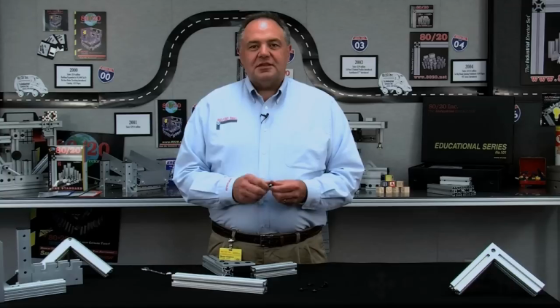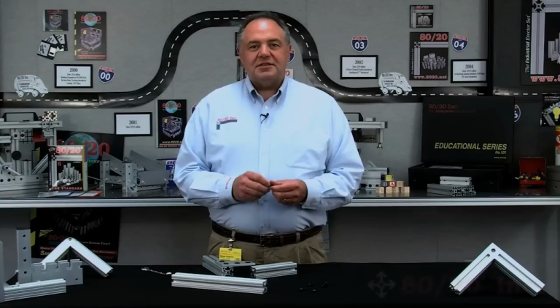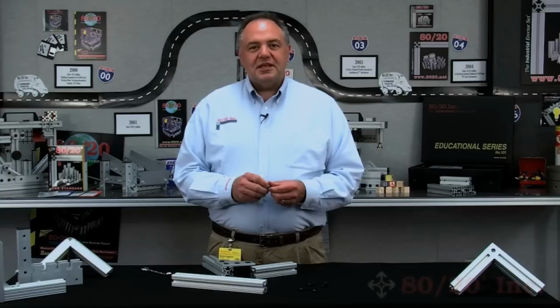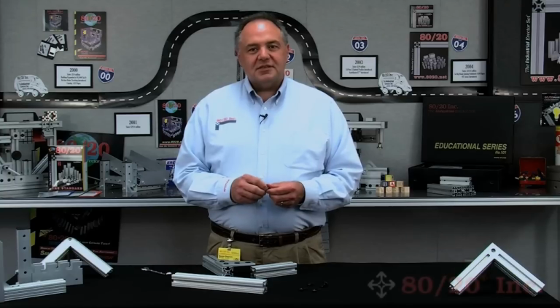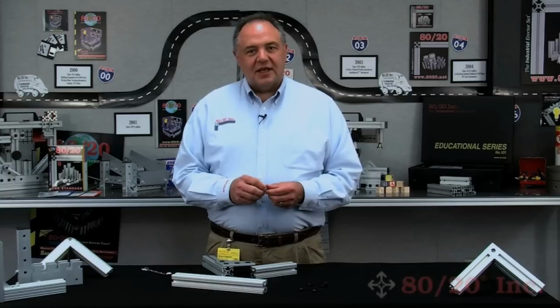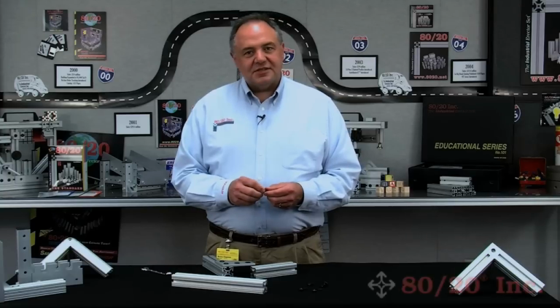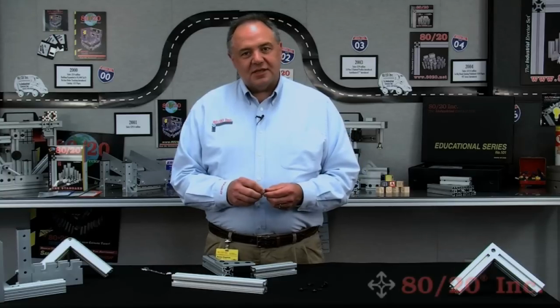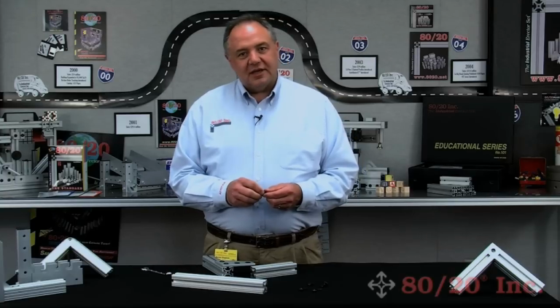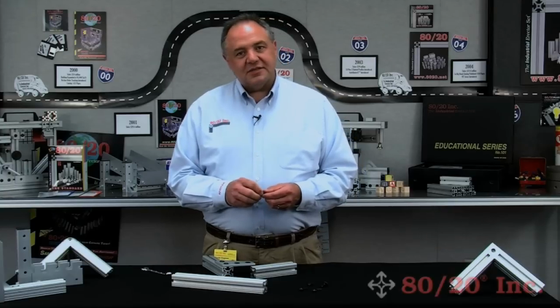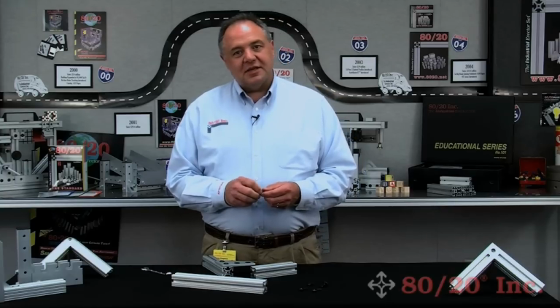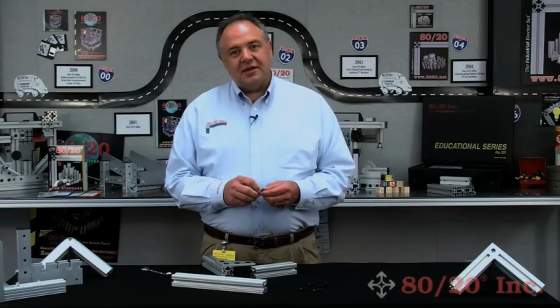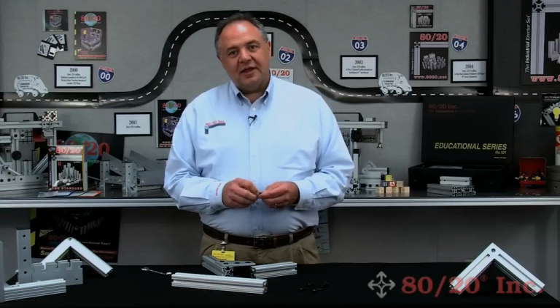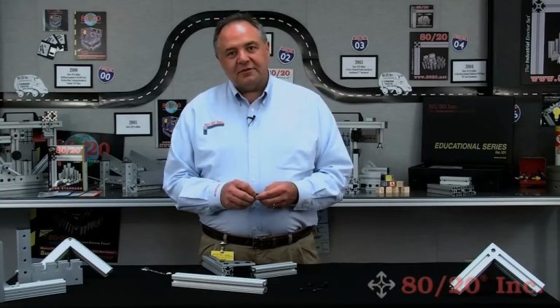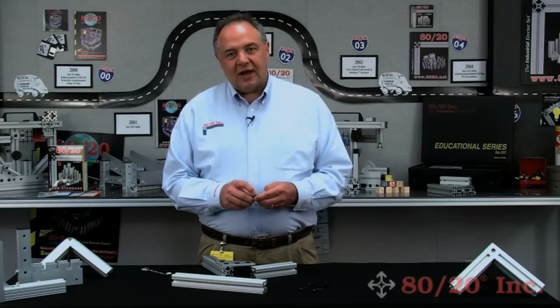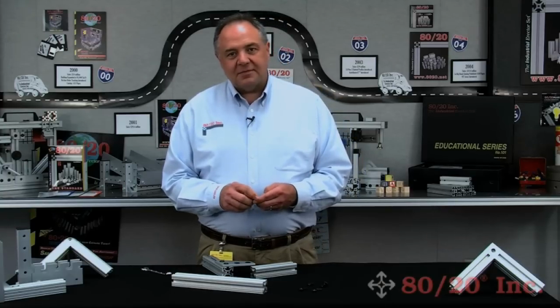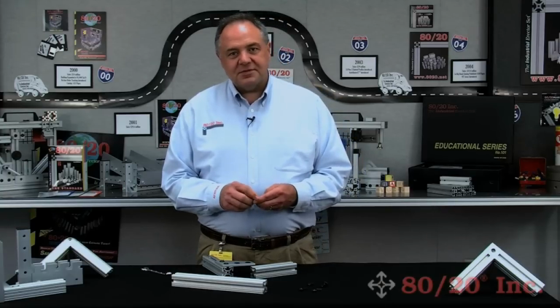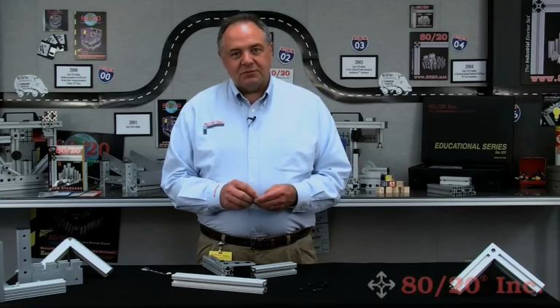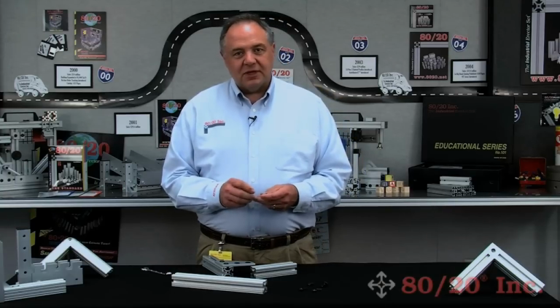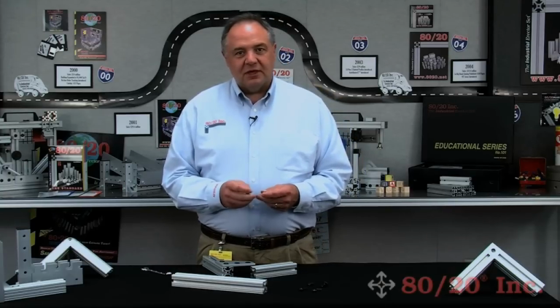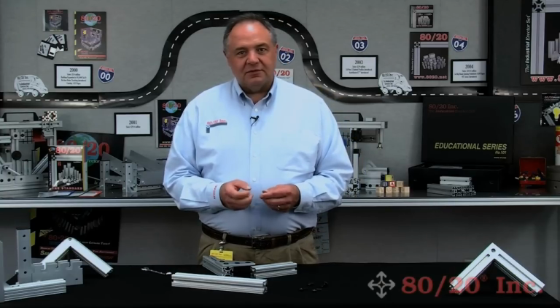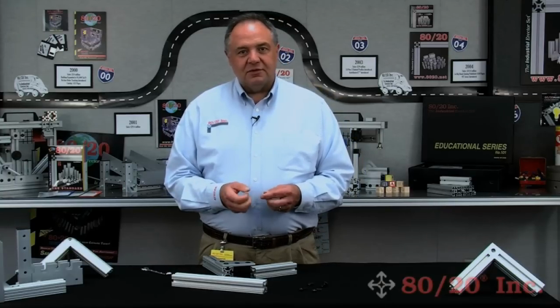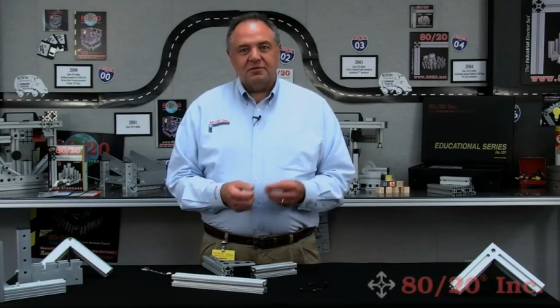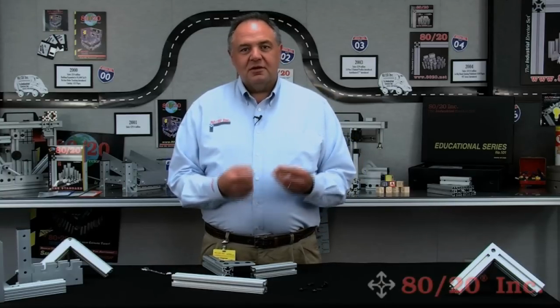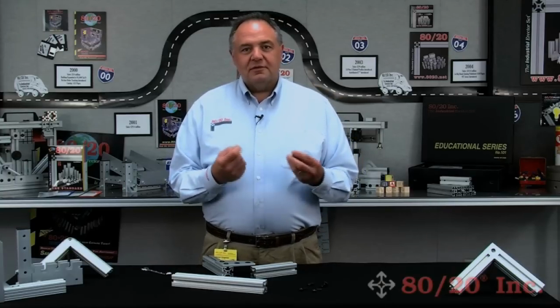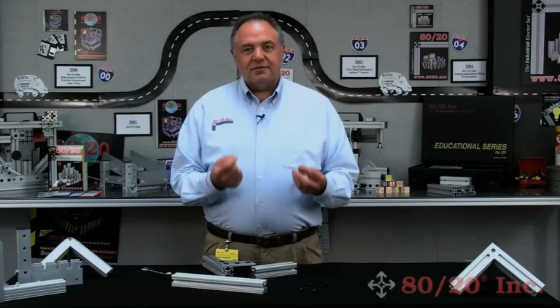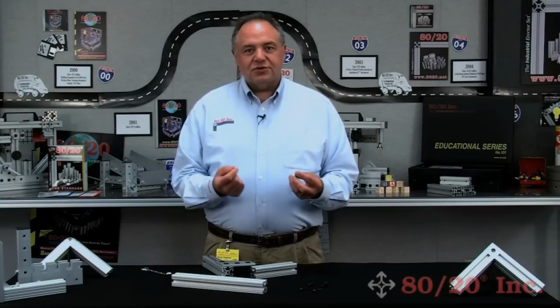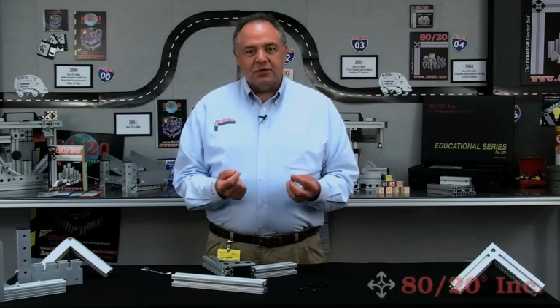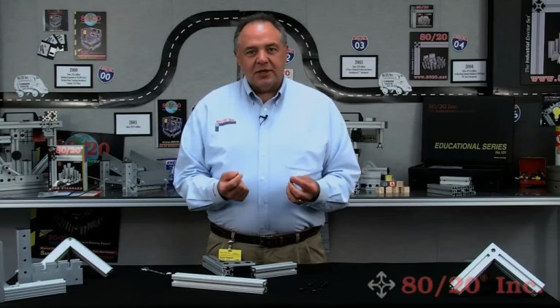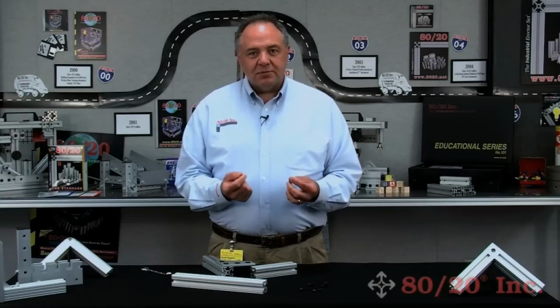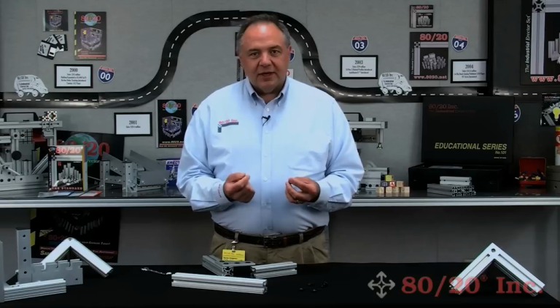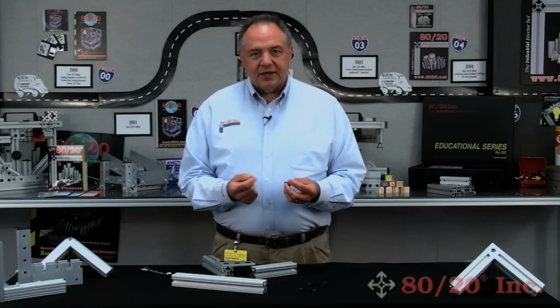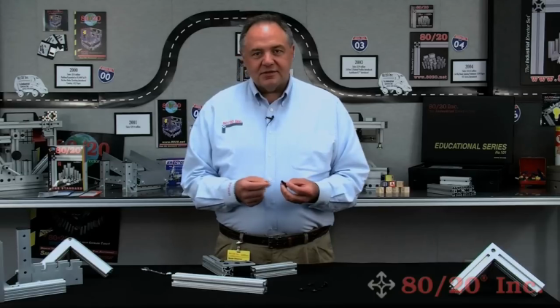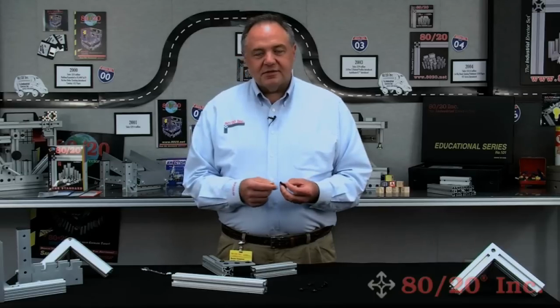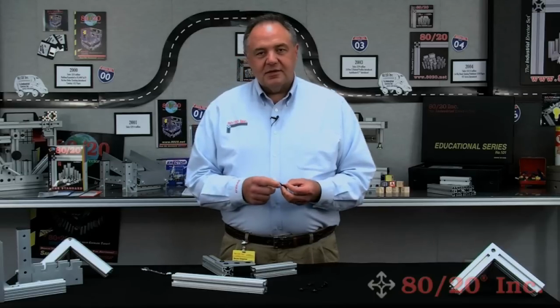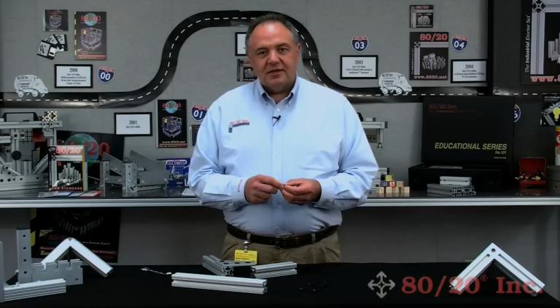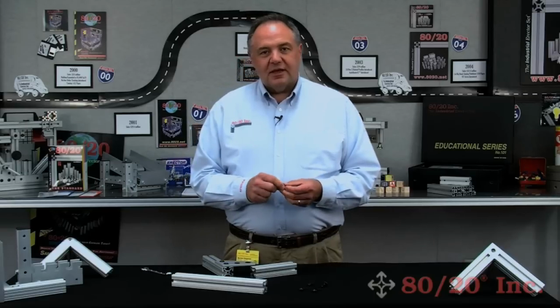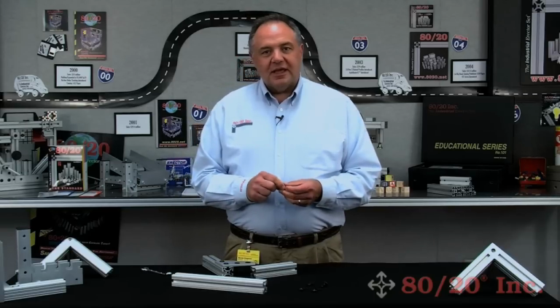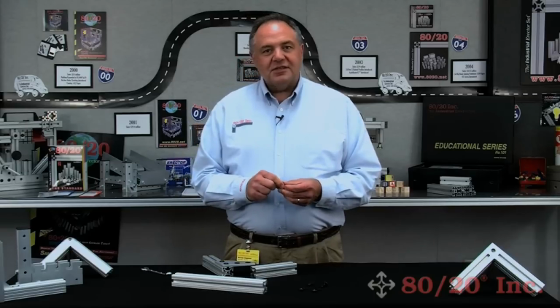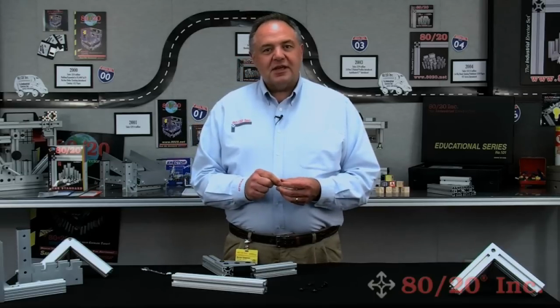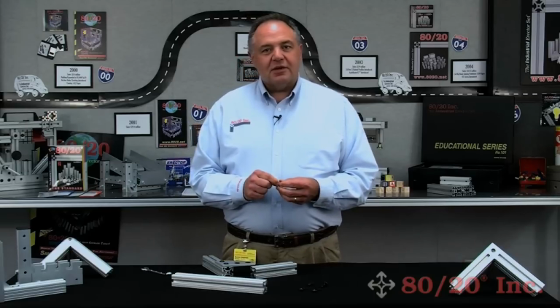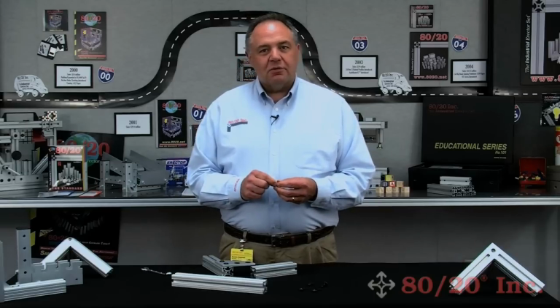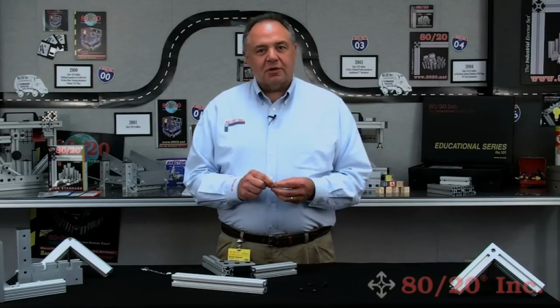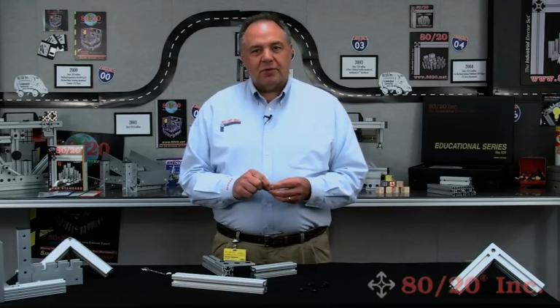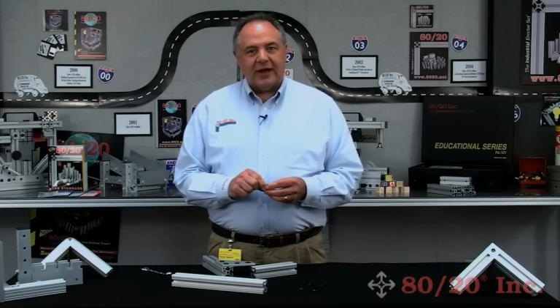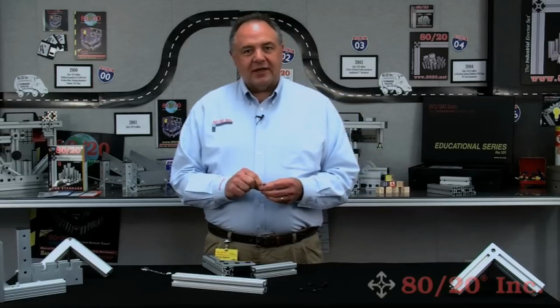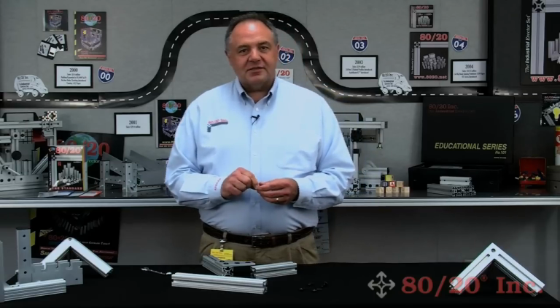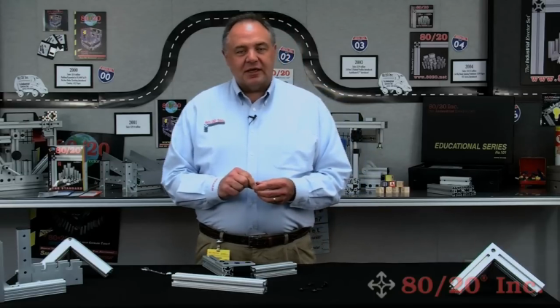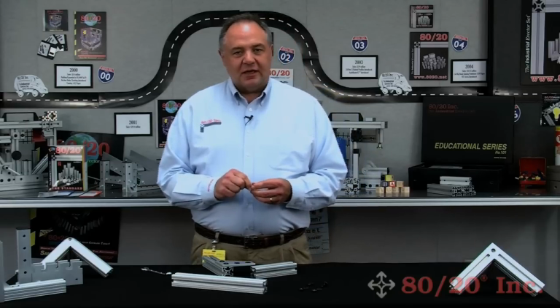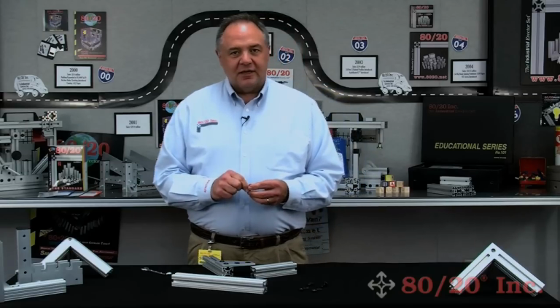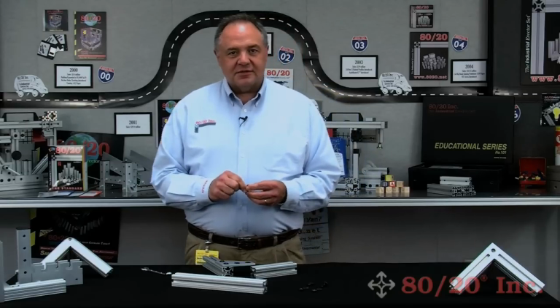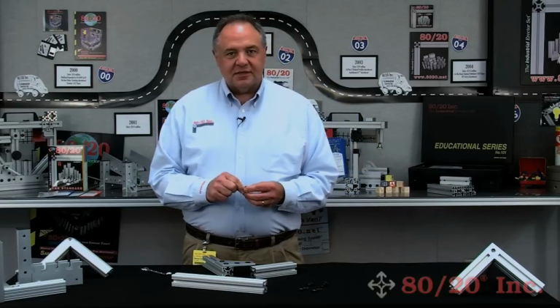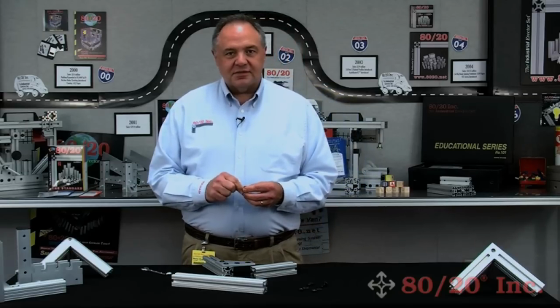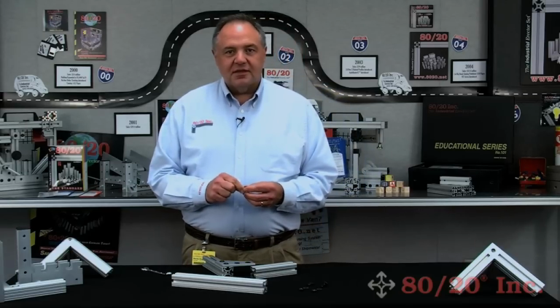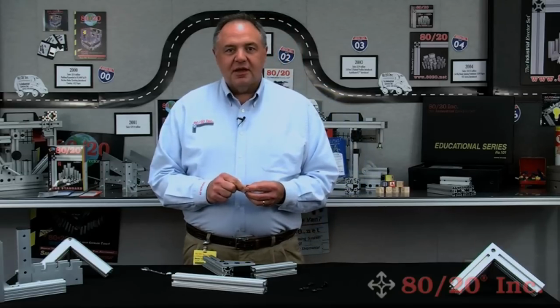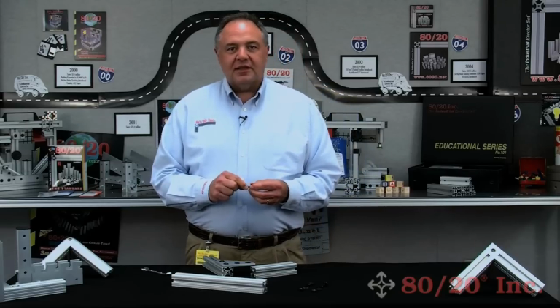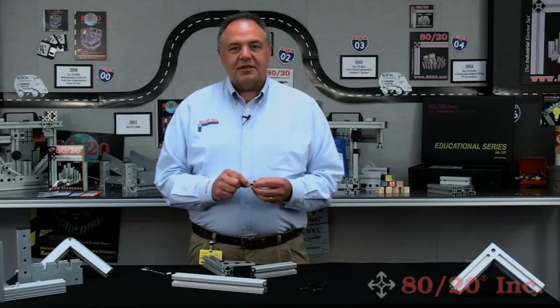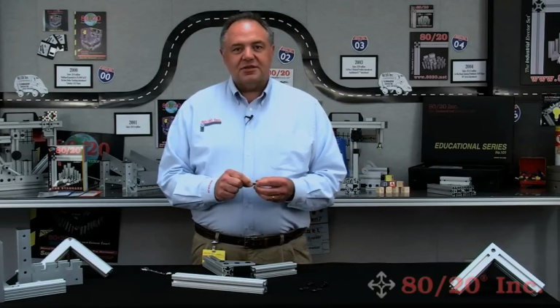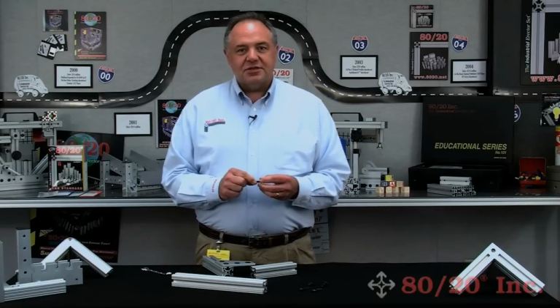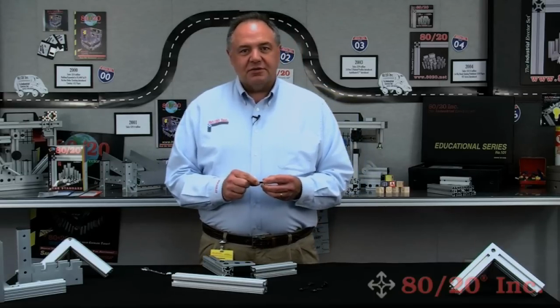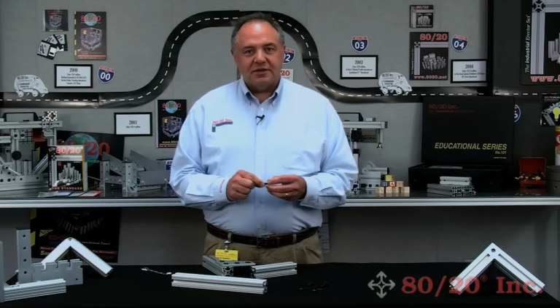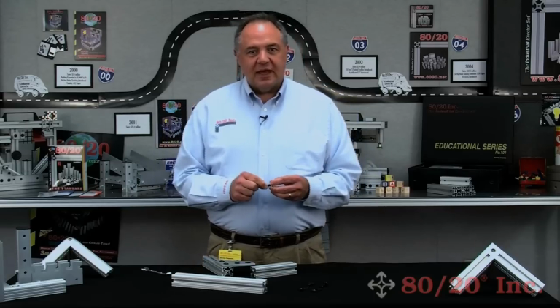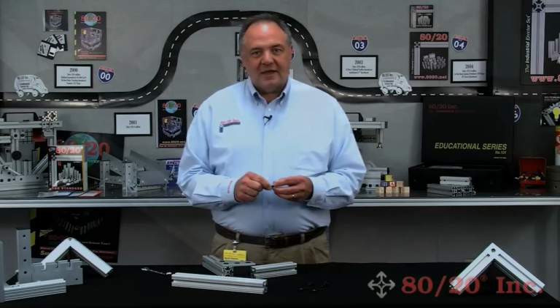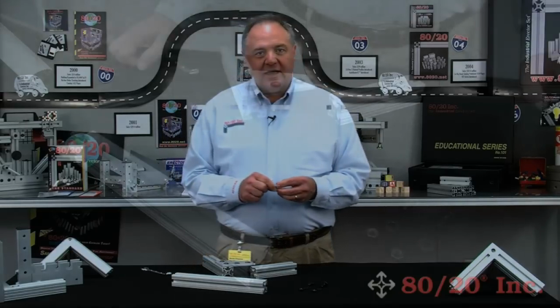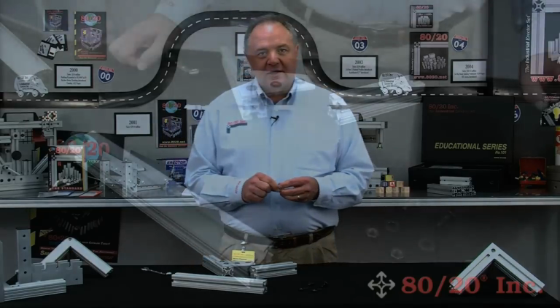The T-slot stud is another option we give you for joining plates, inside corner brackets, and gussets. I'd like to show you that now.